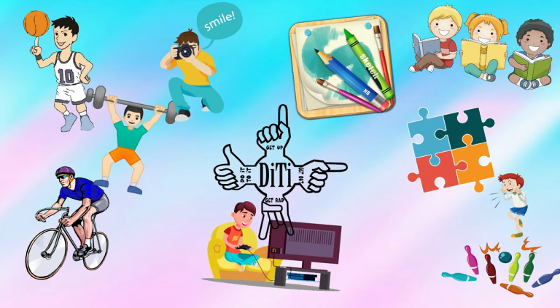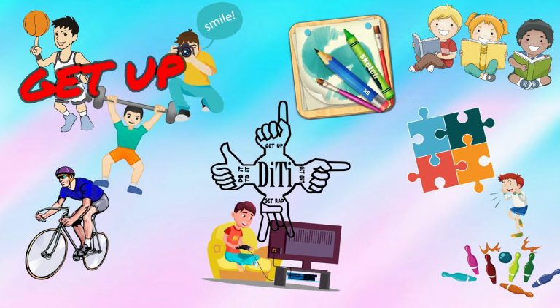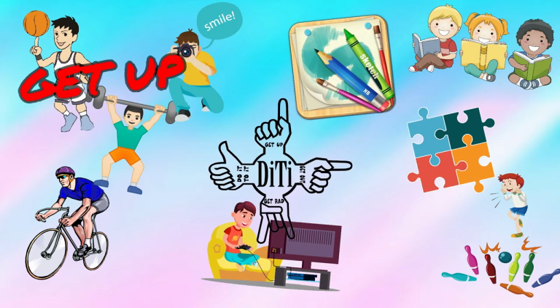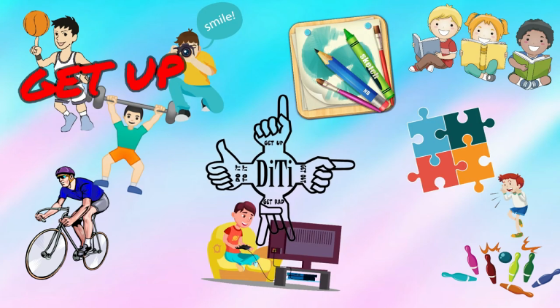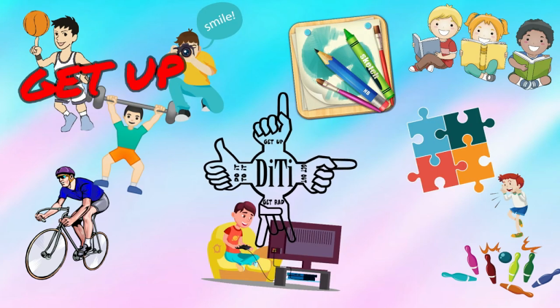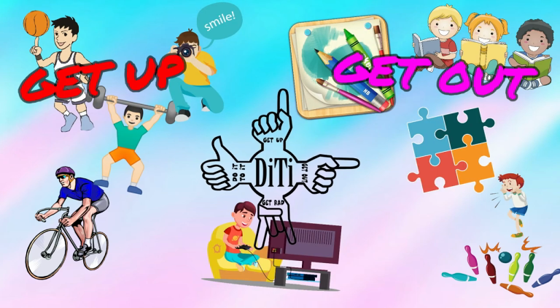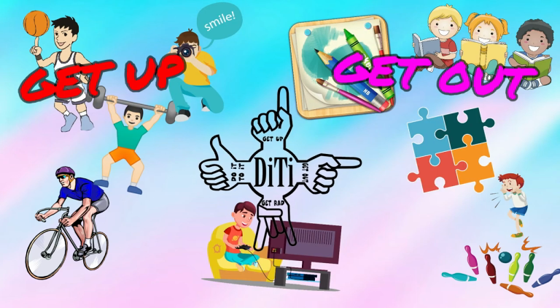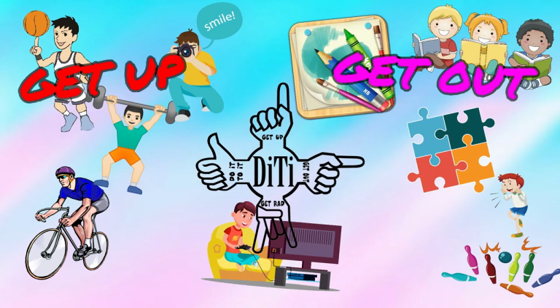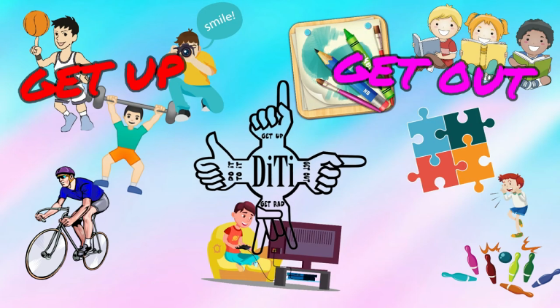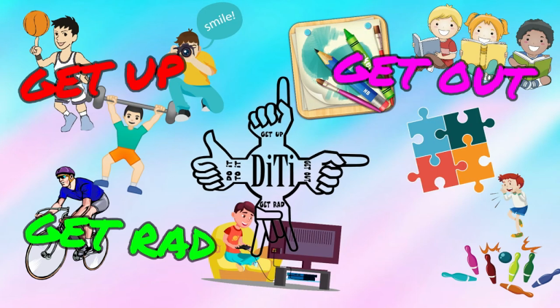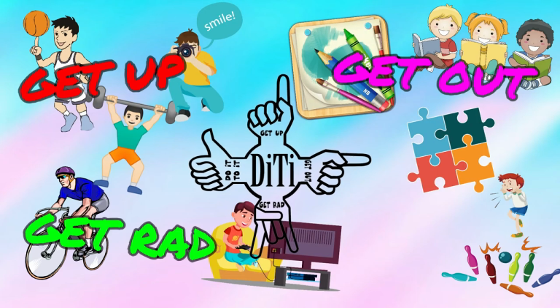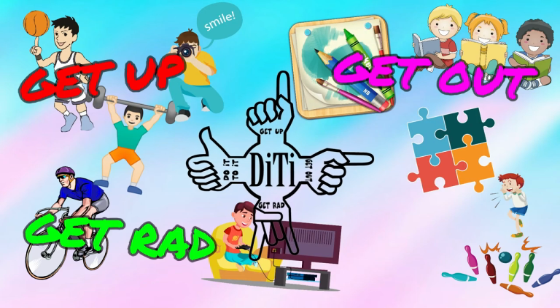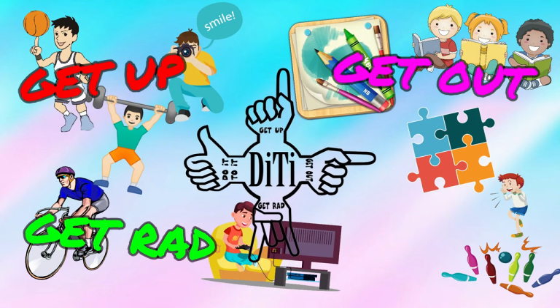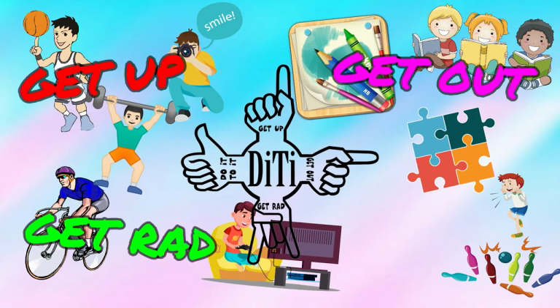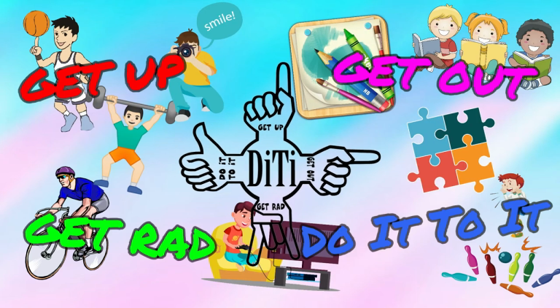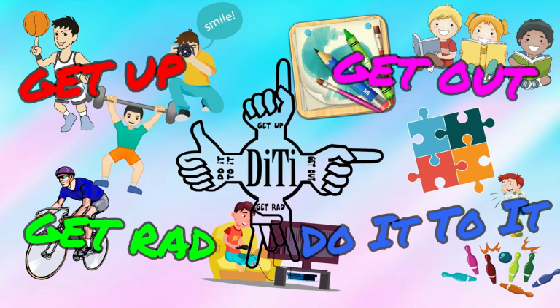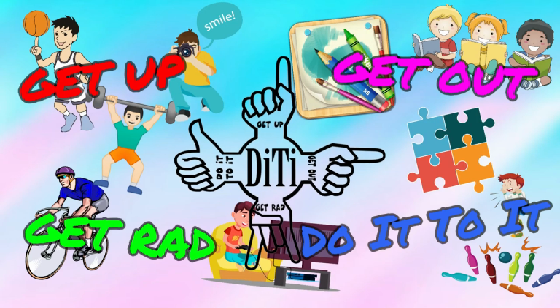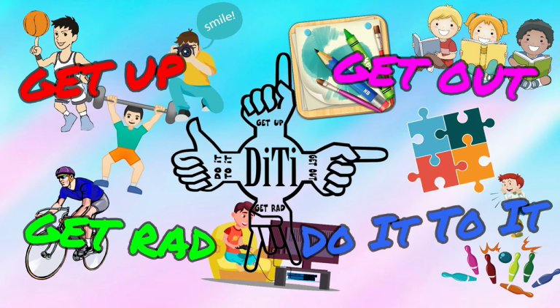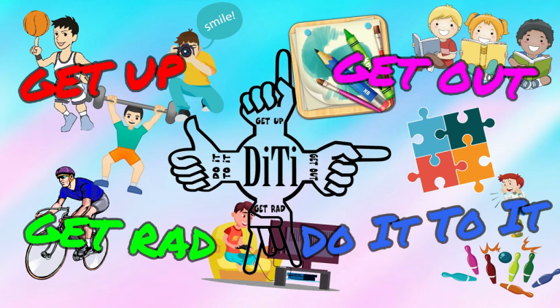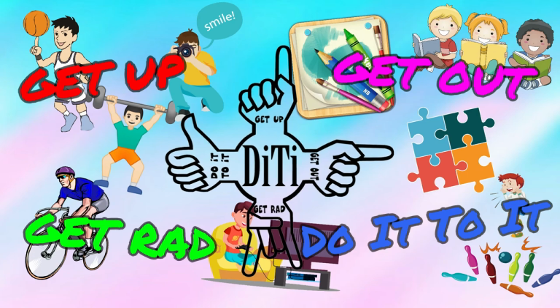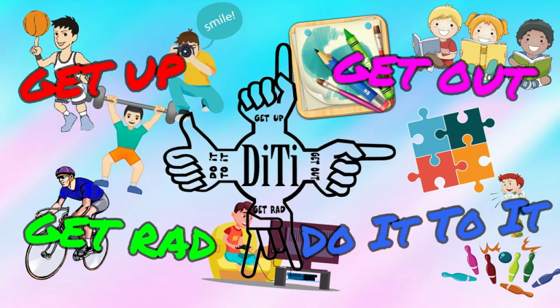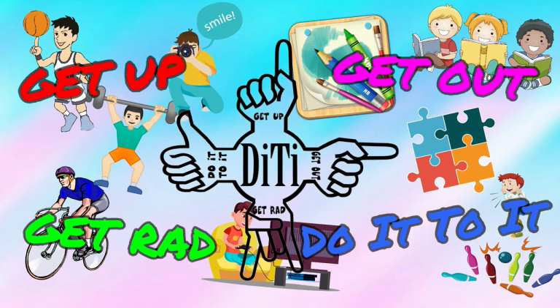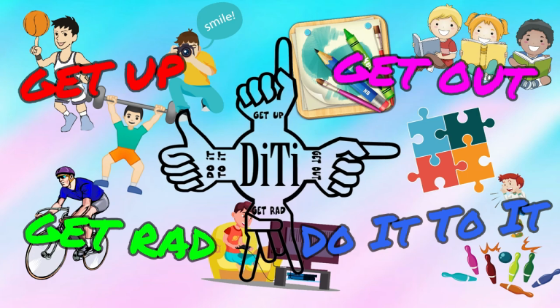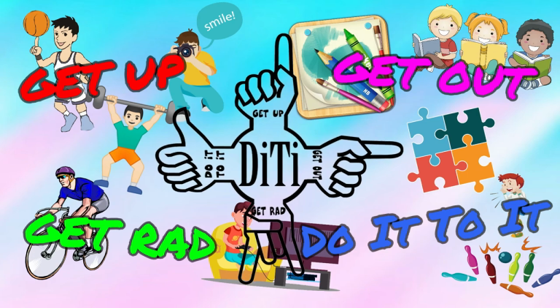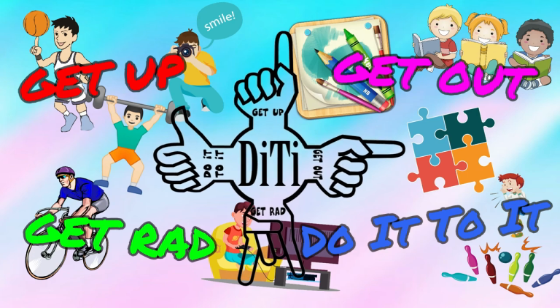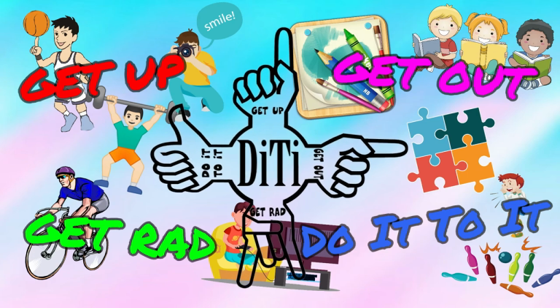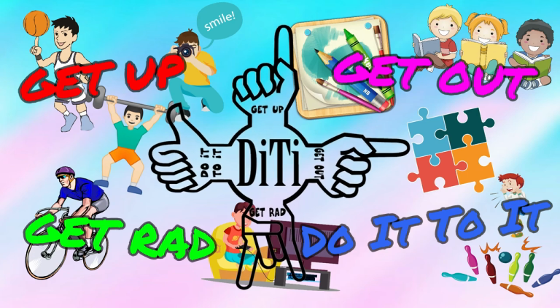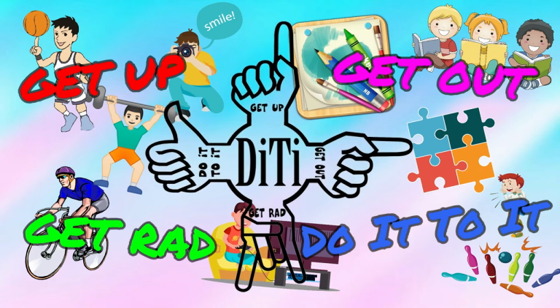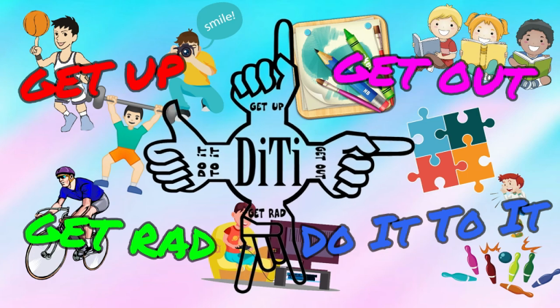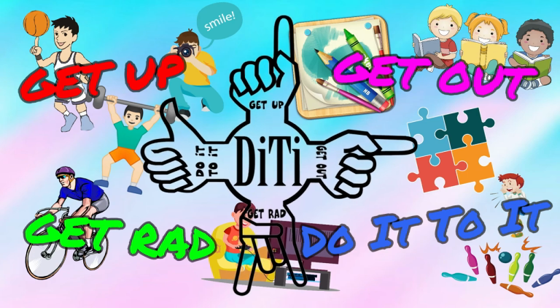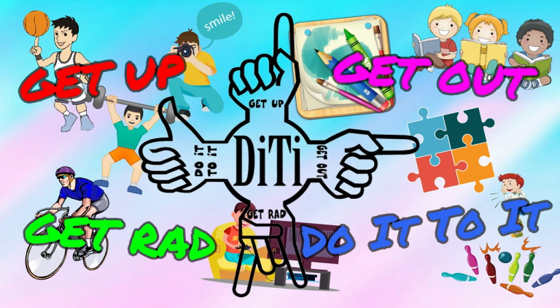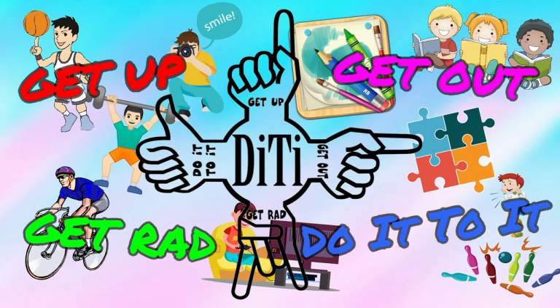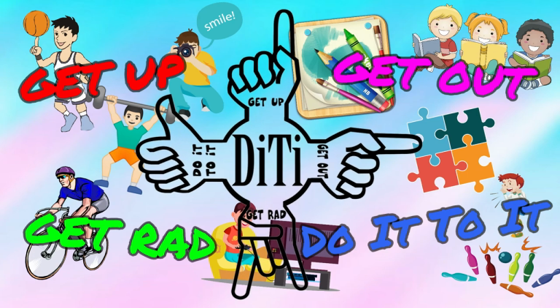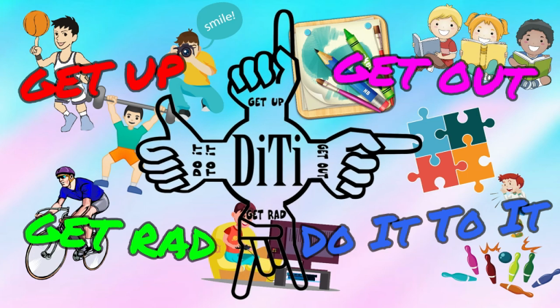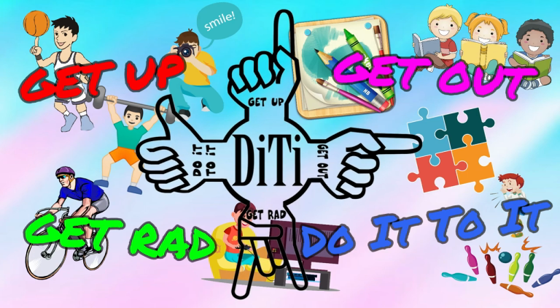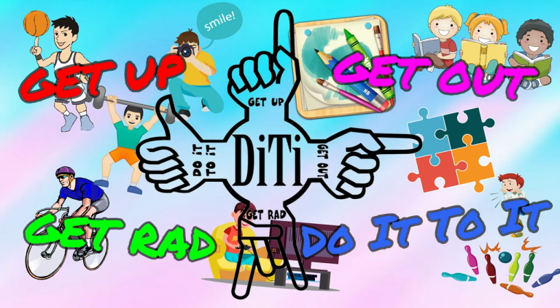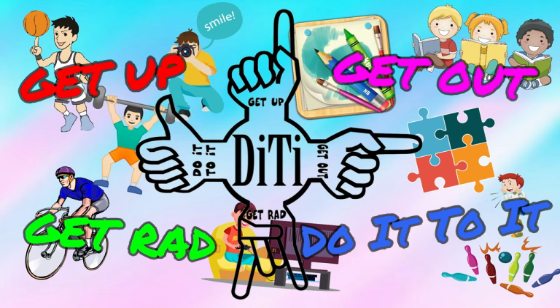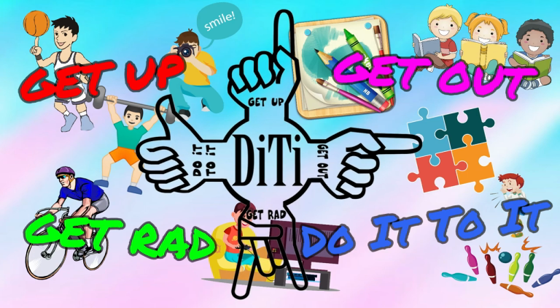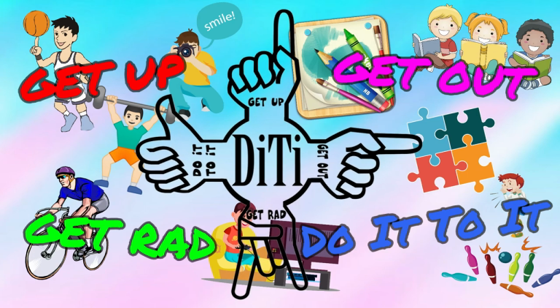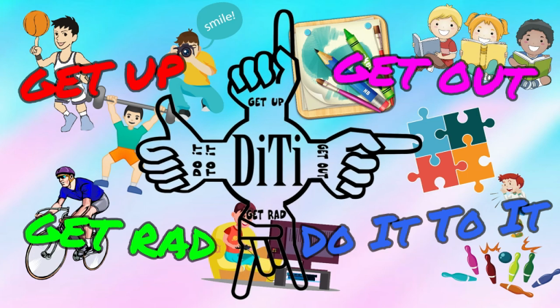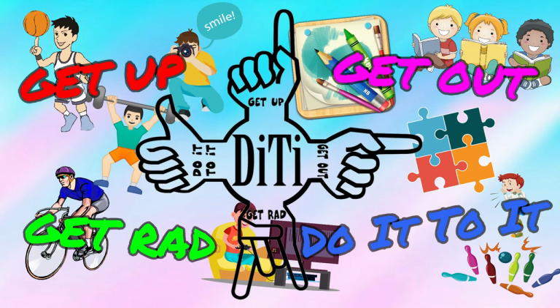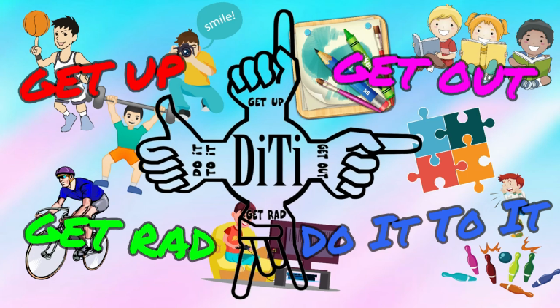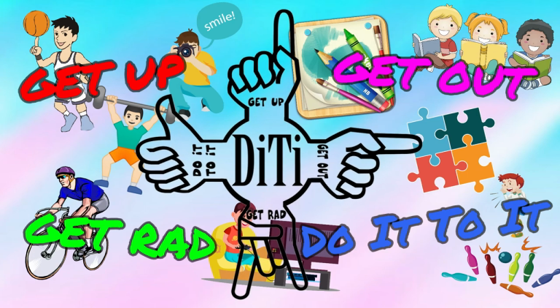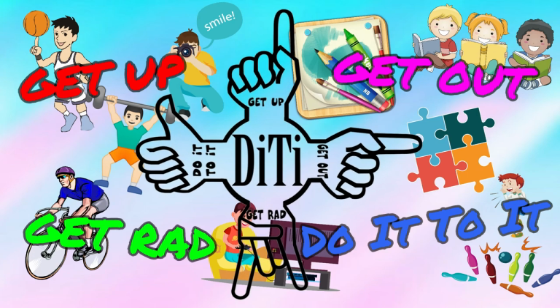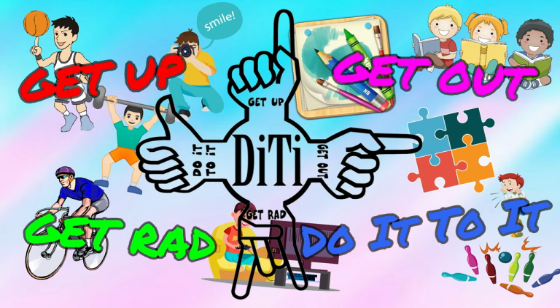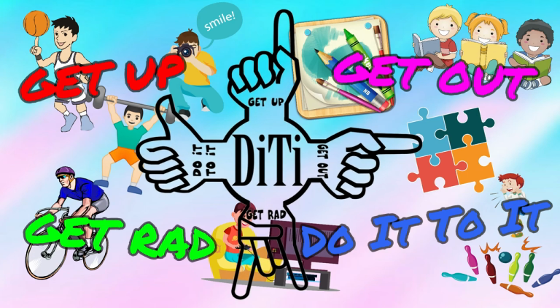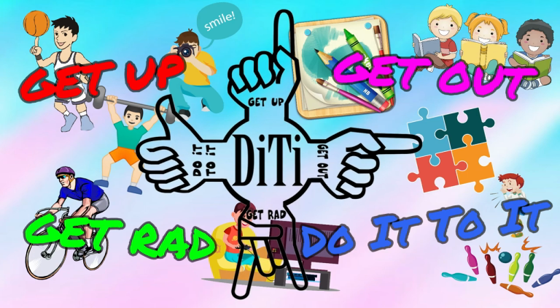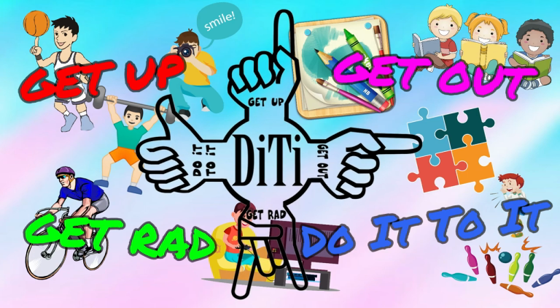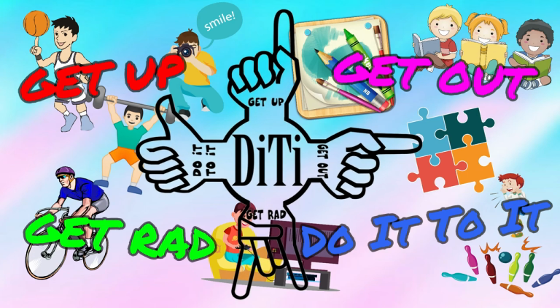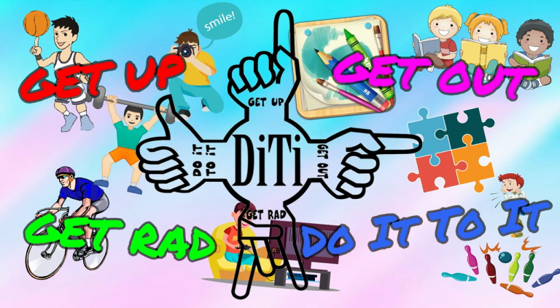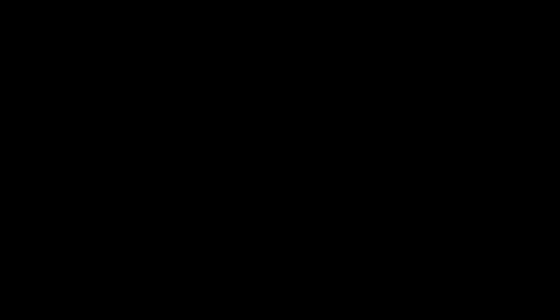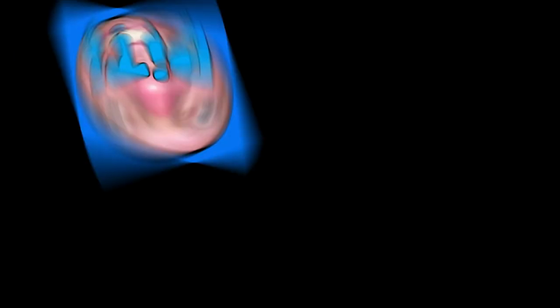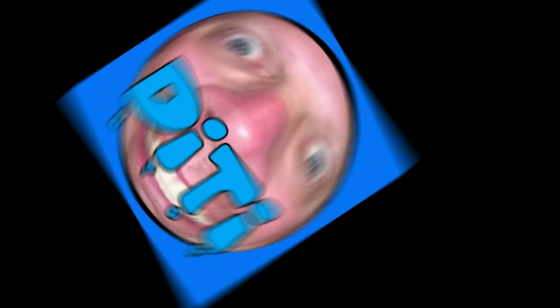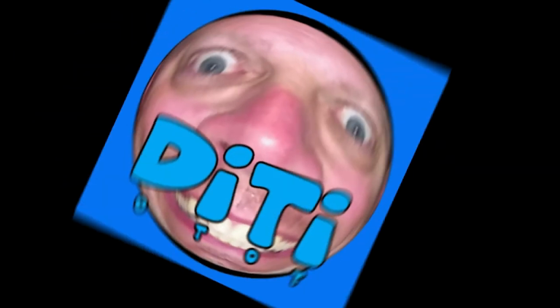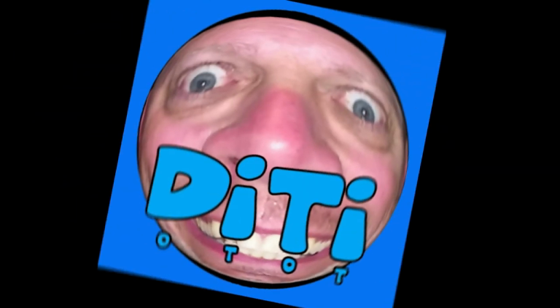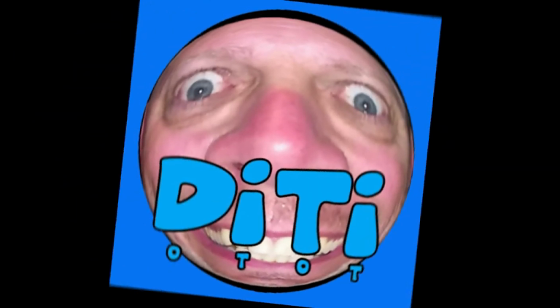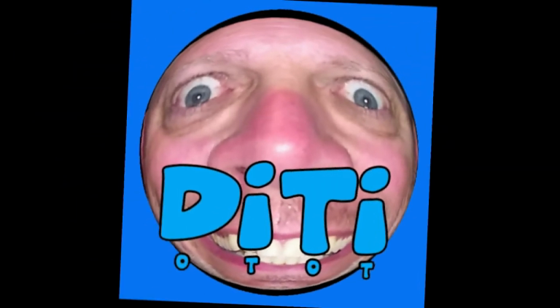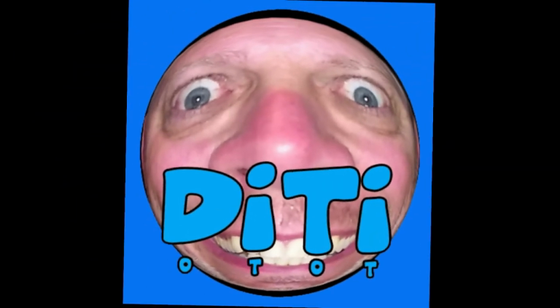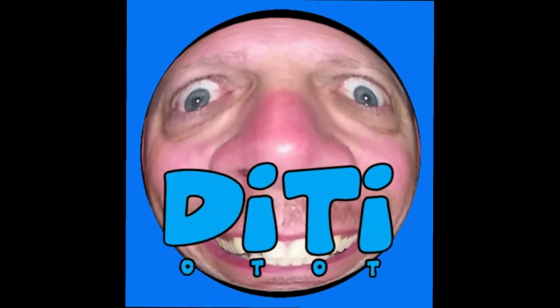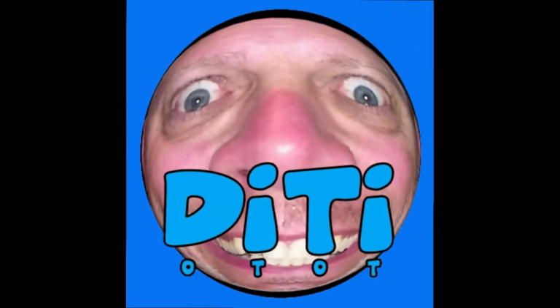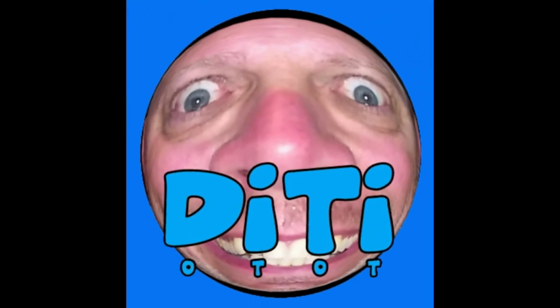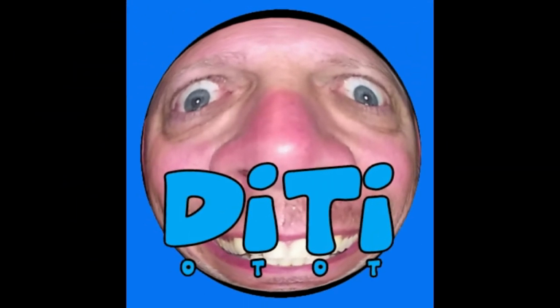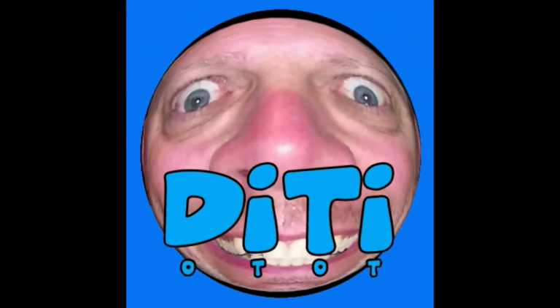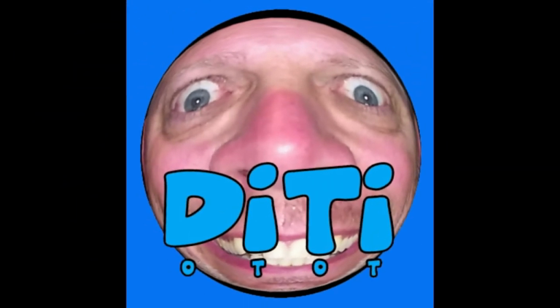Get up, get out, get ratted, do it, do it! Ha ha ha ha!